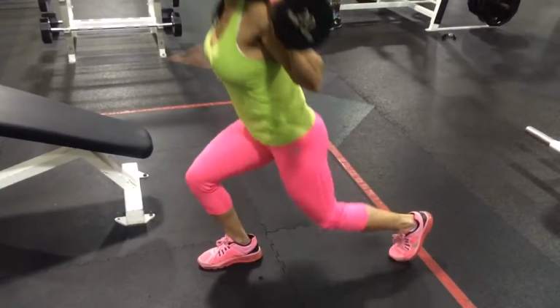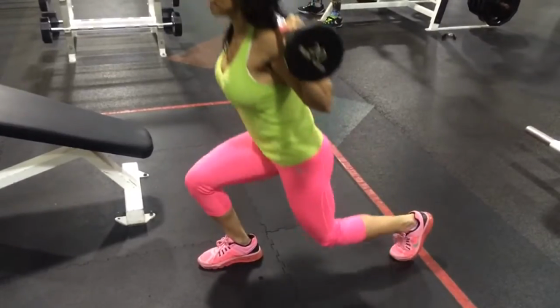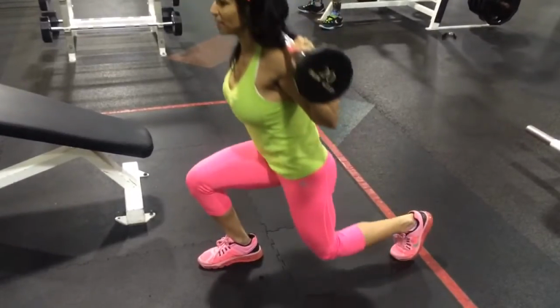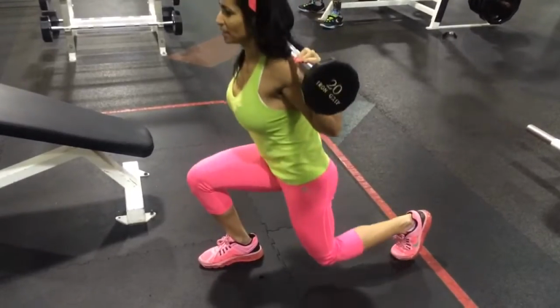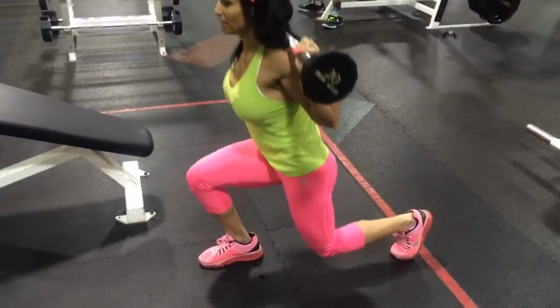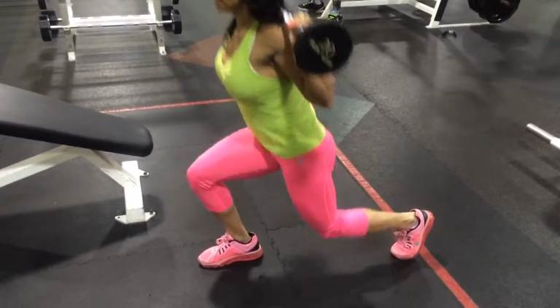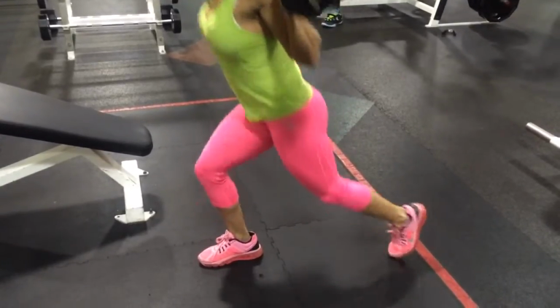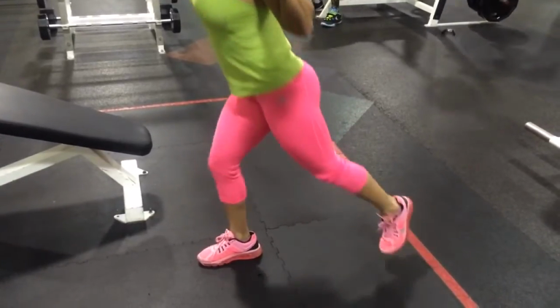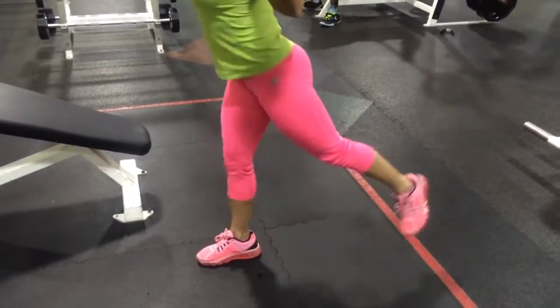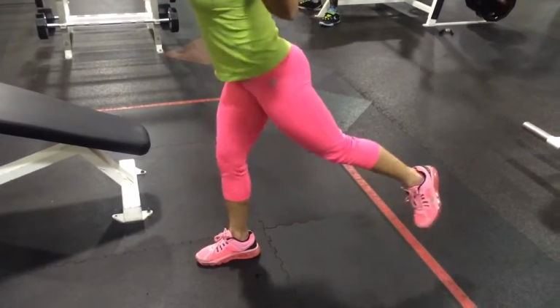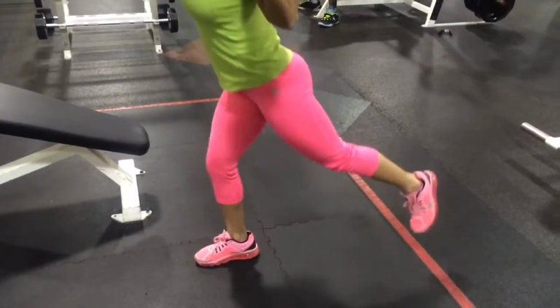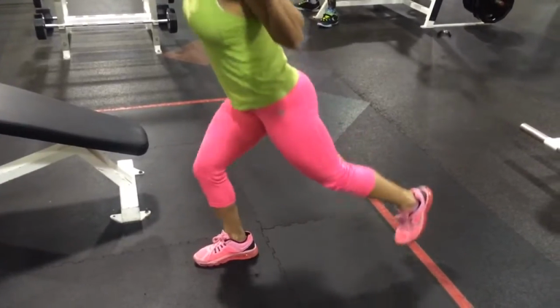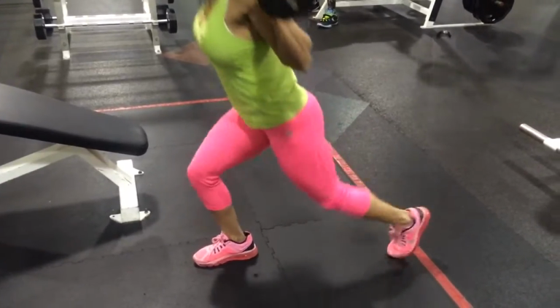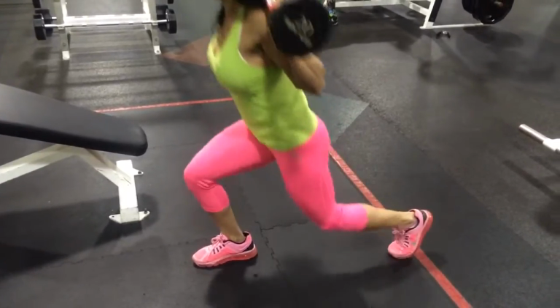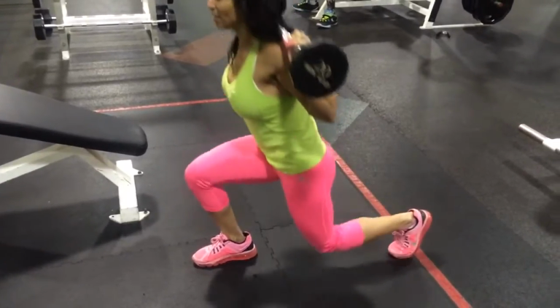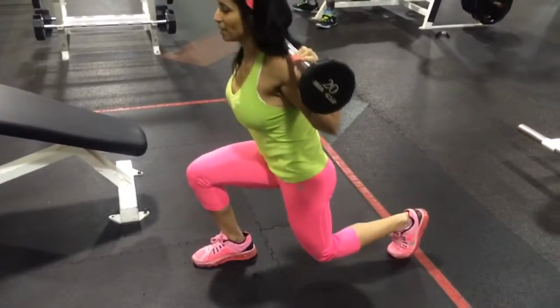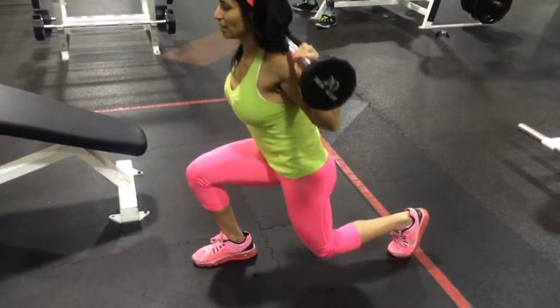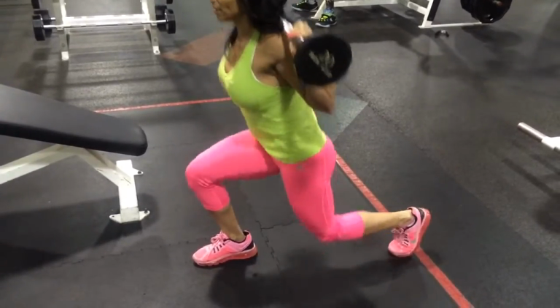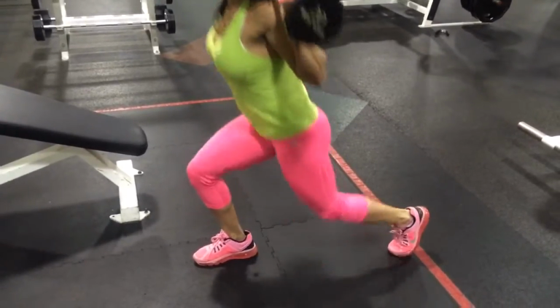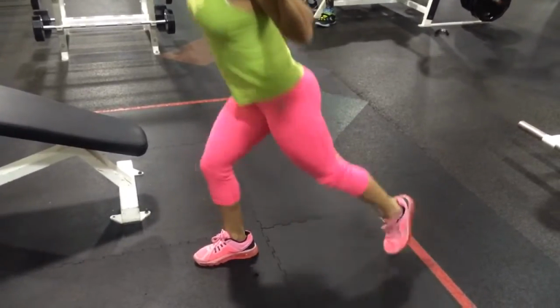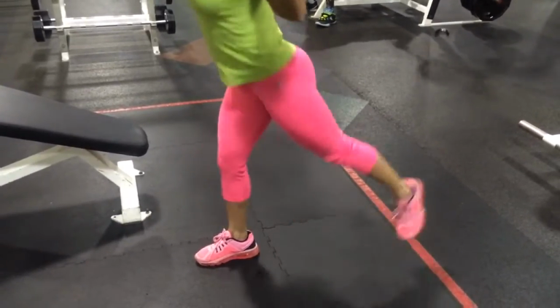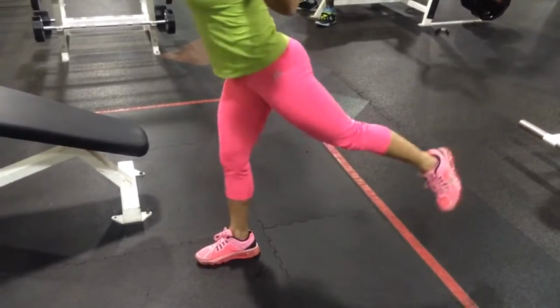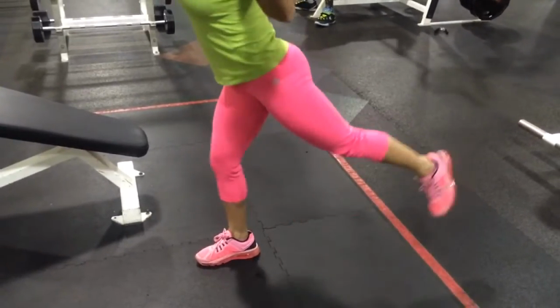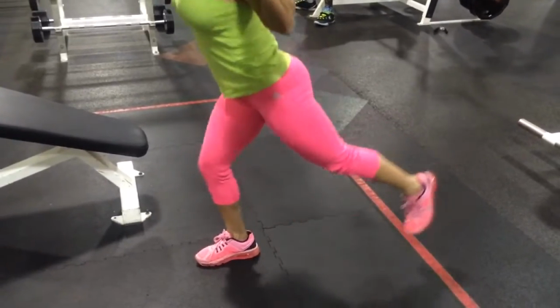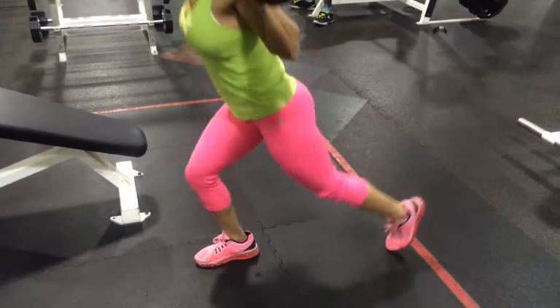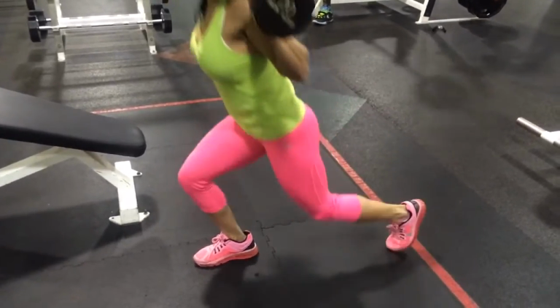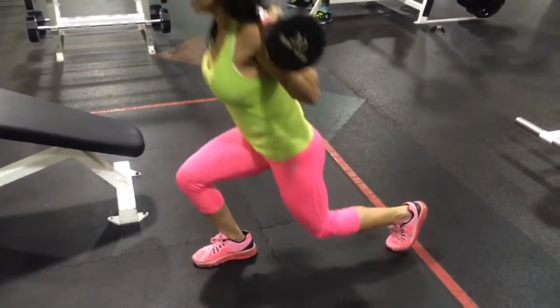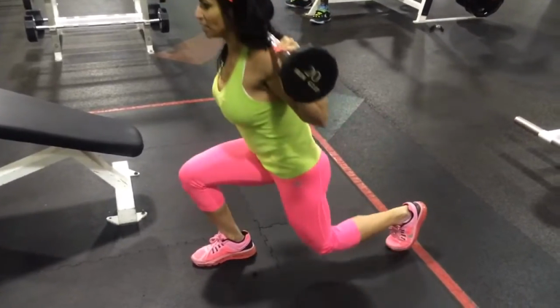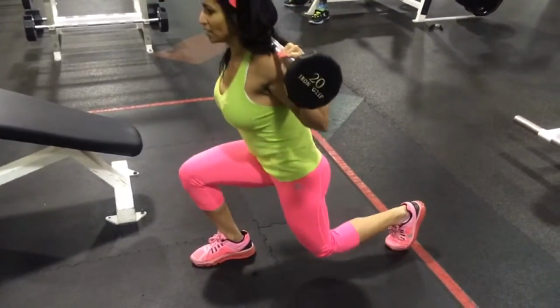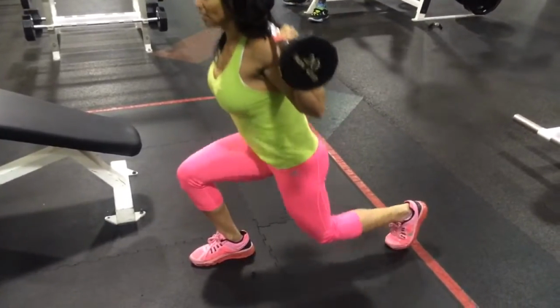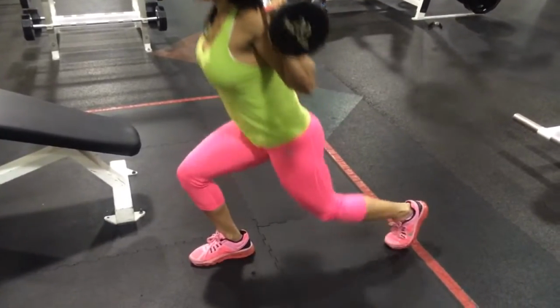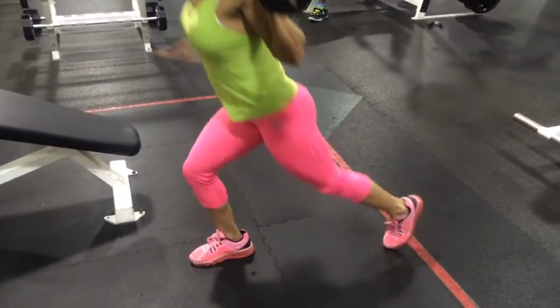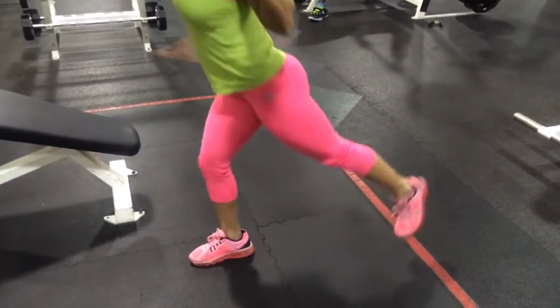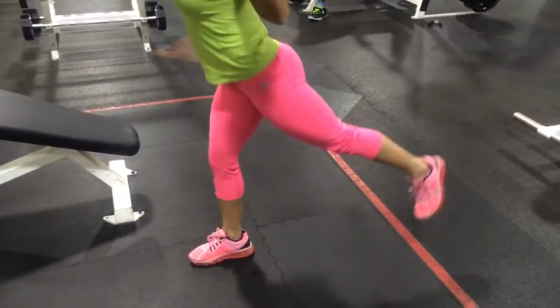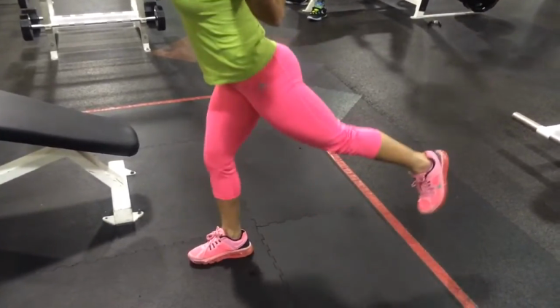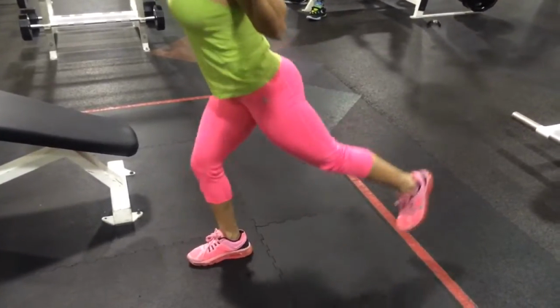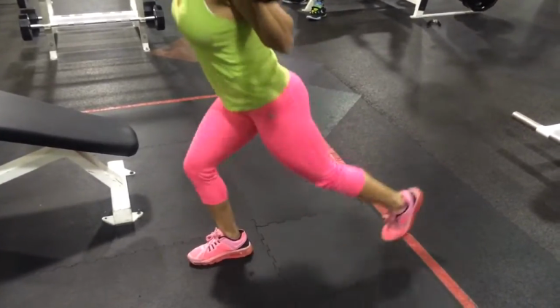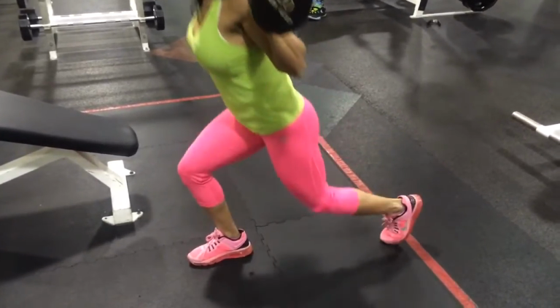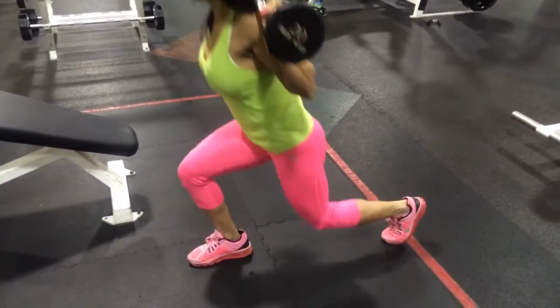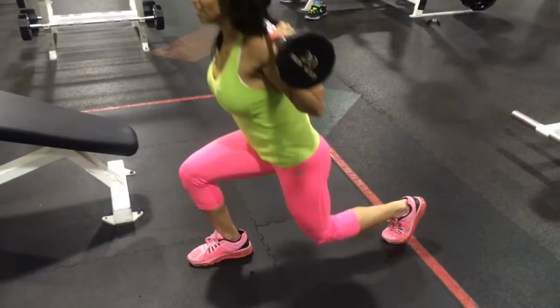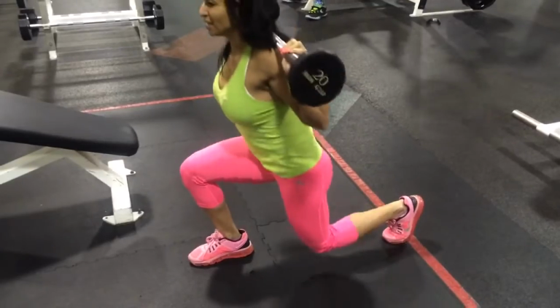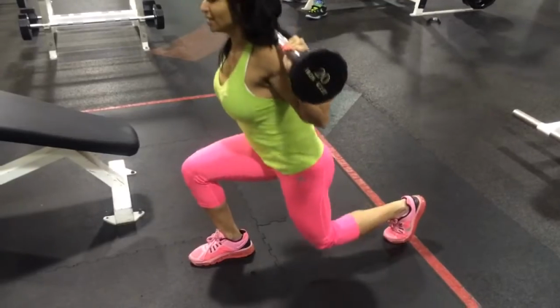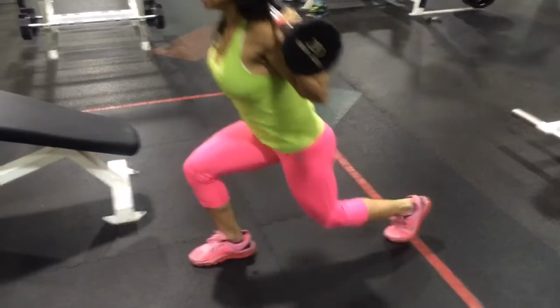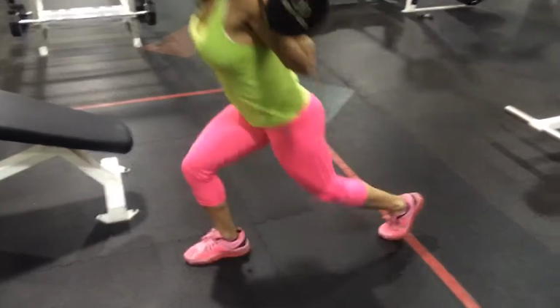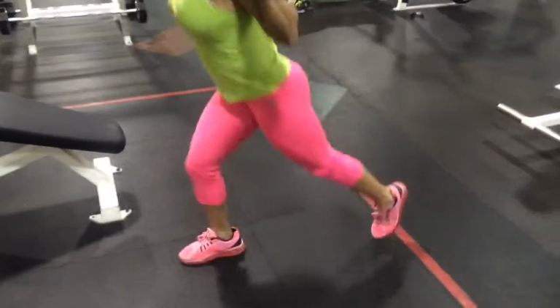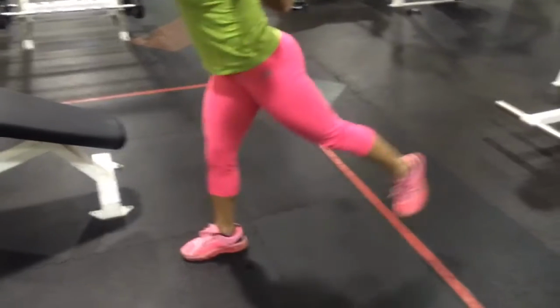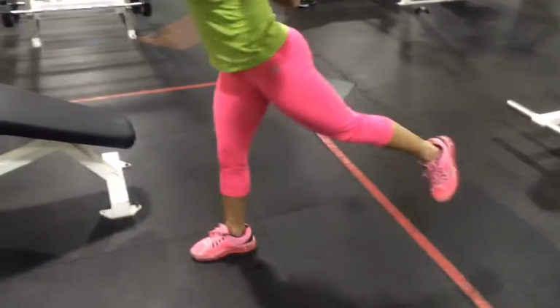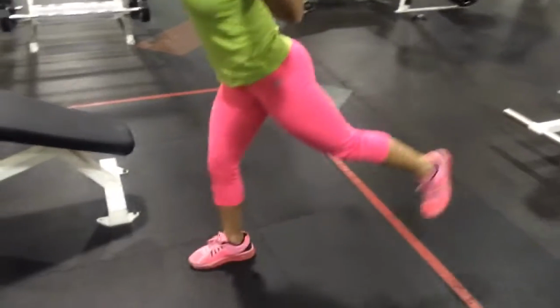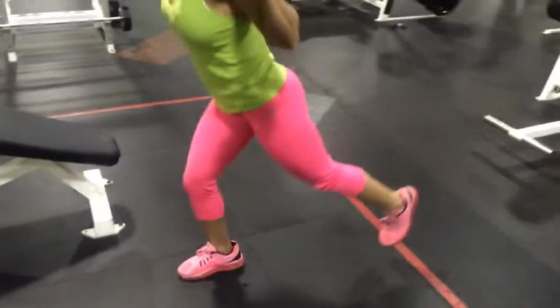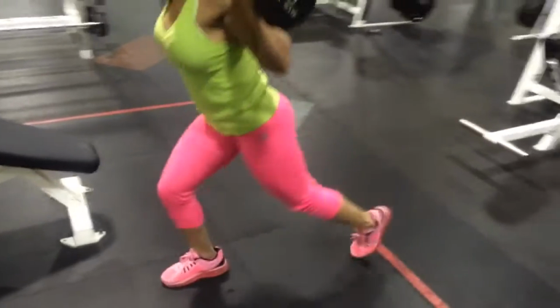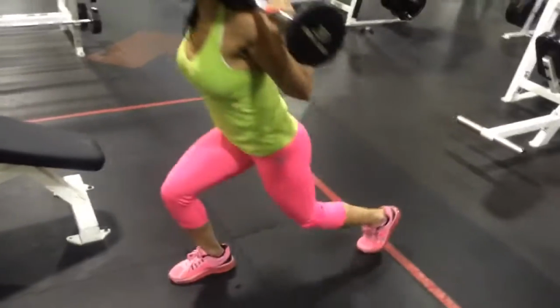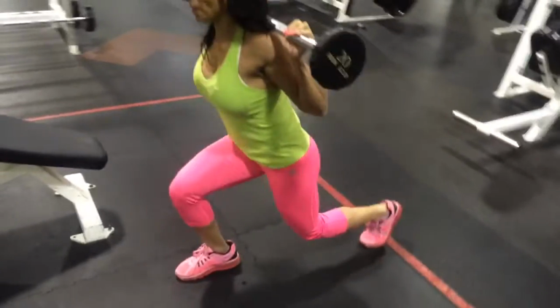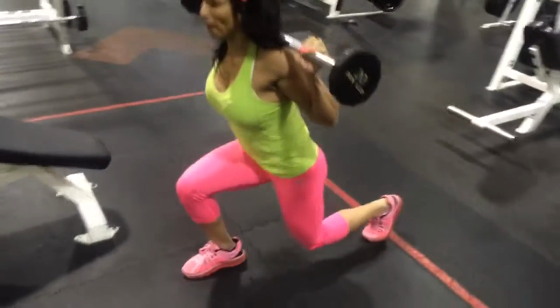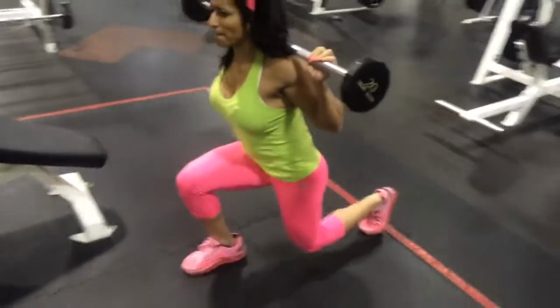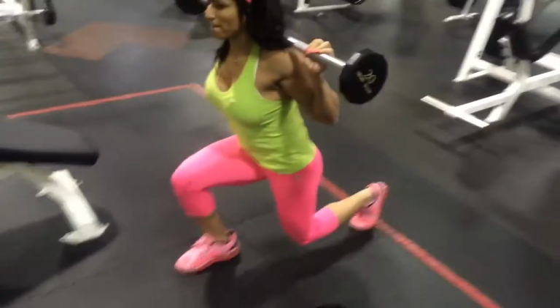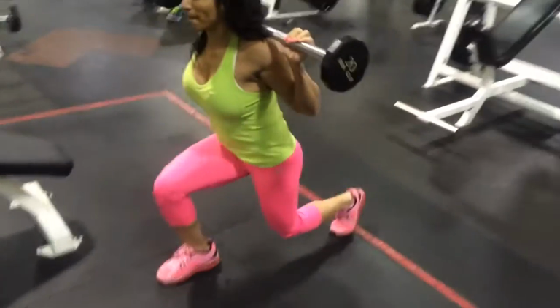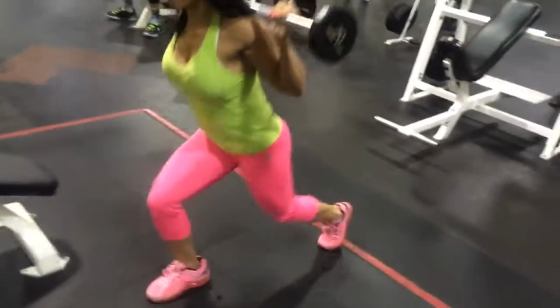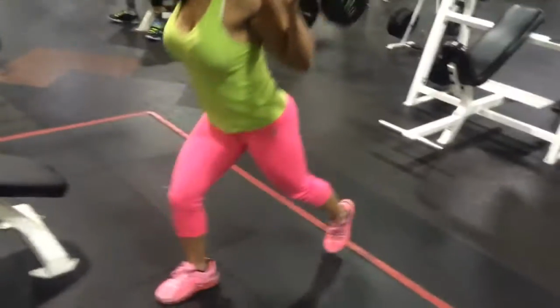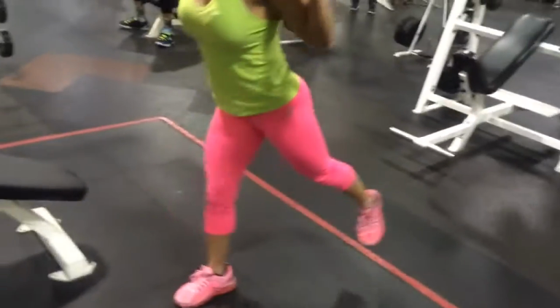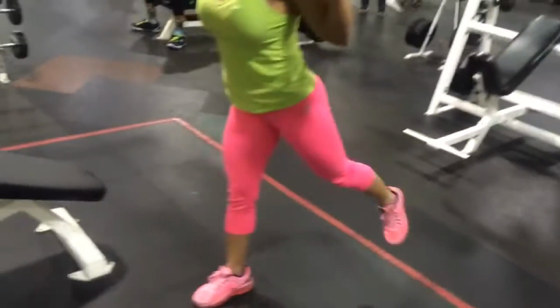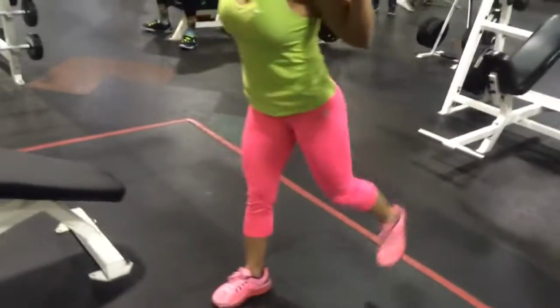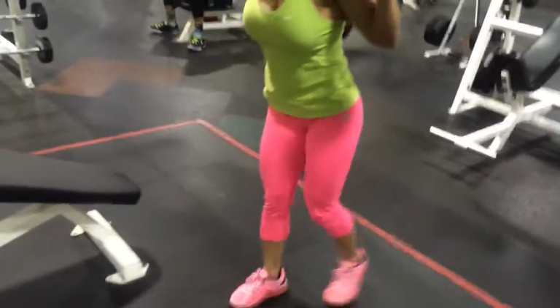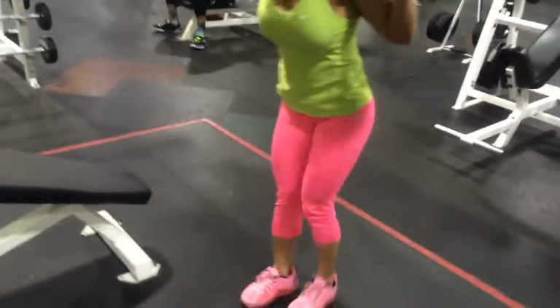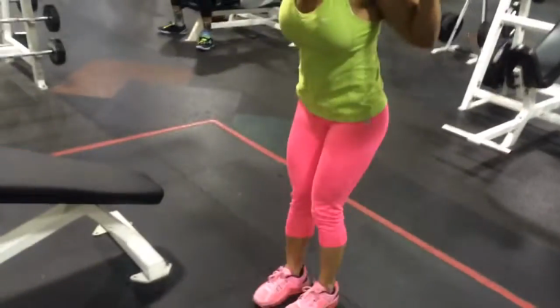Right. Pick that little leg up. Get that little glute. And switch, some right.